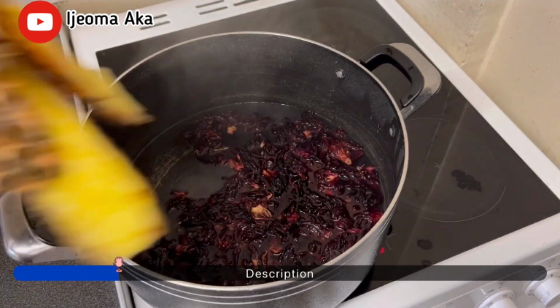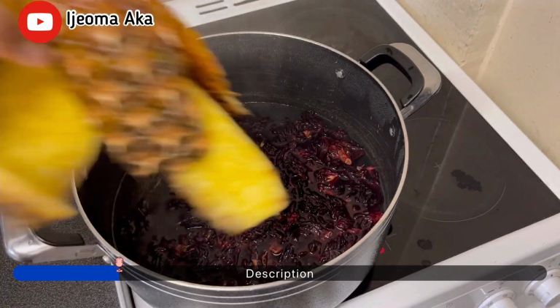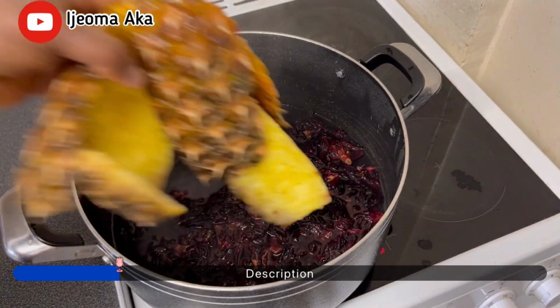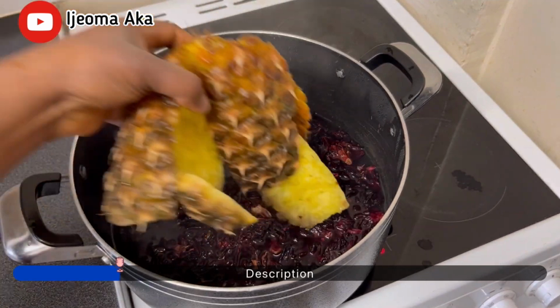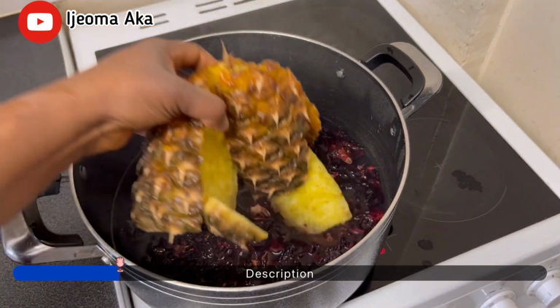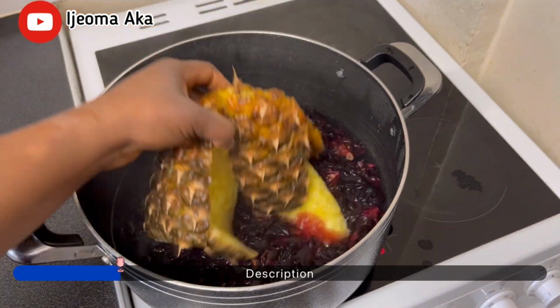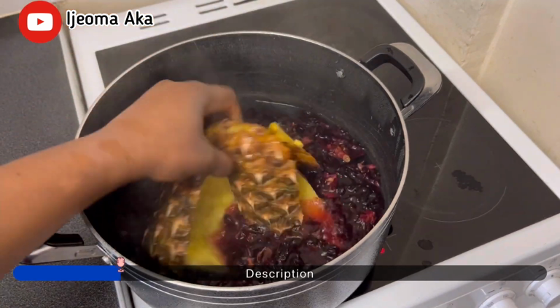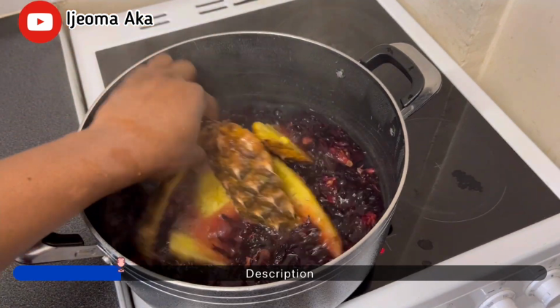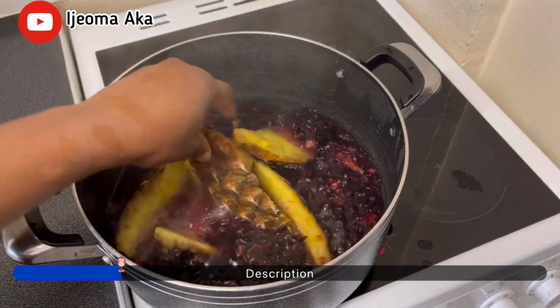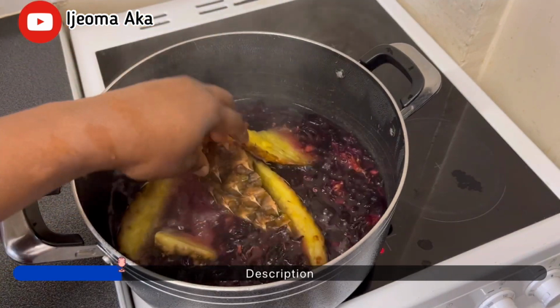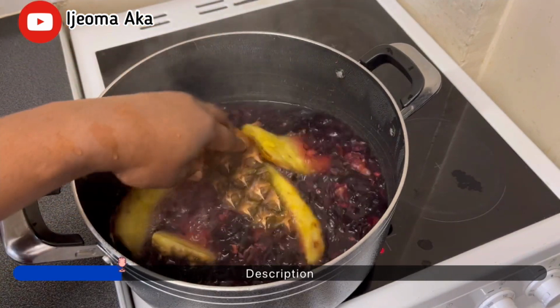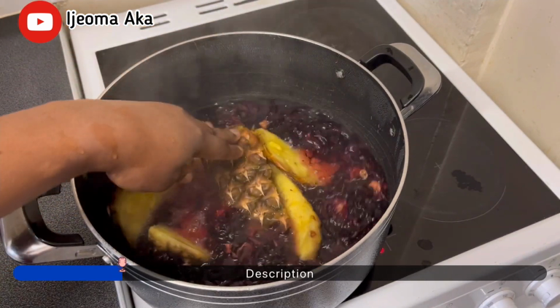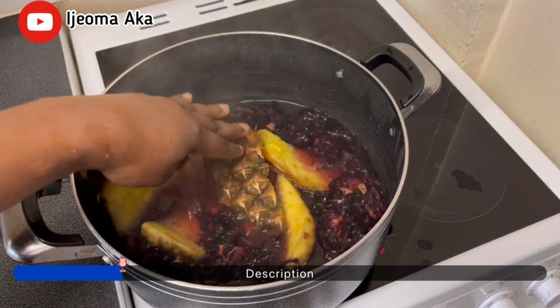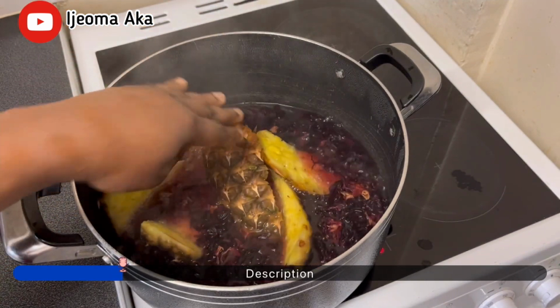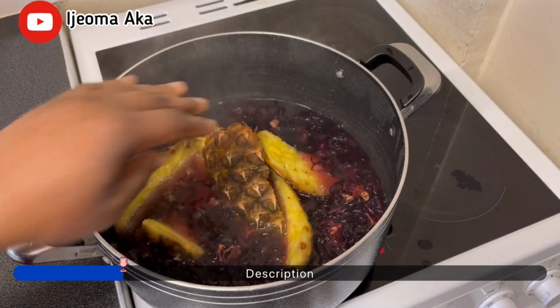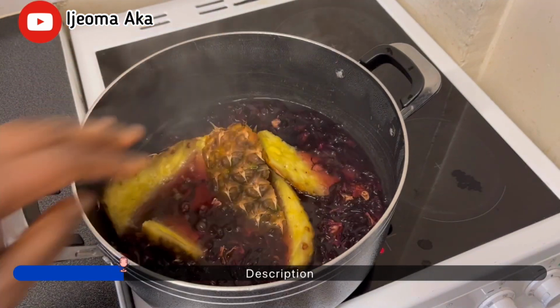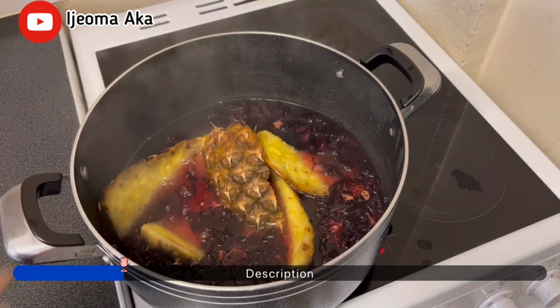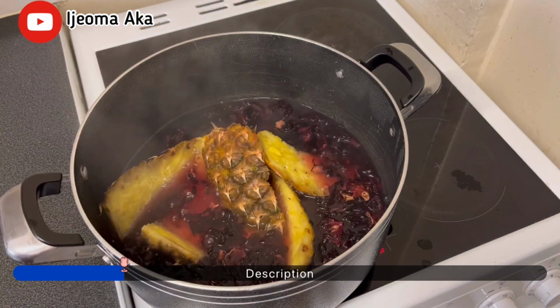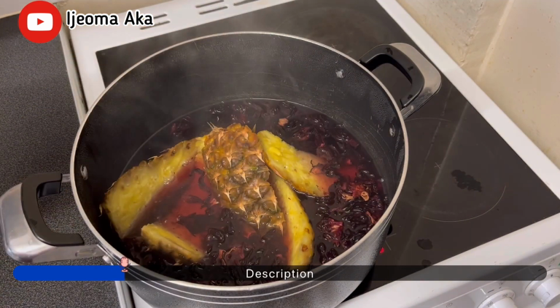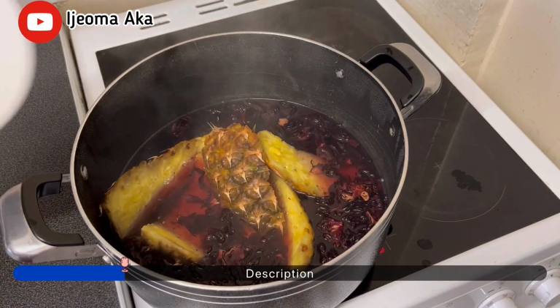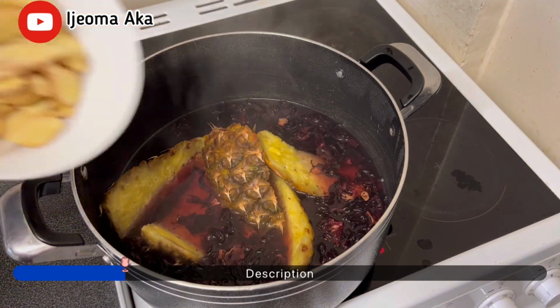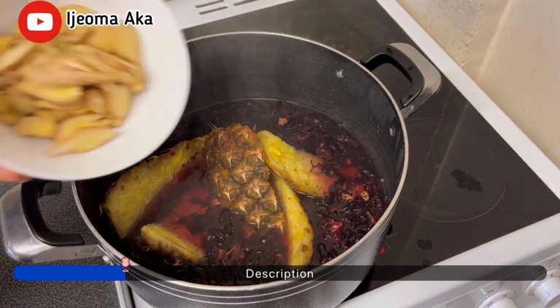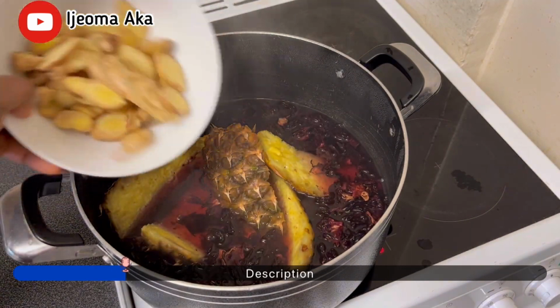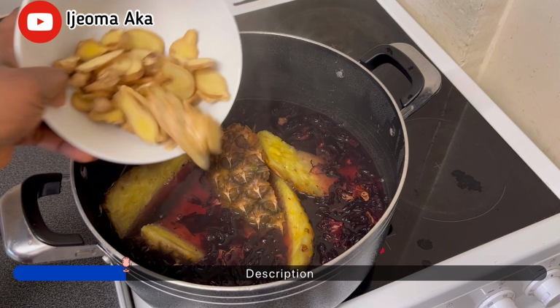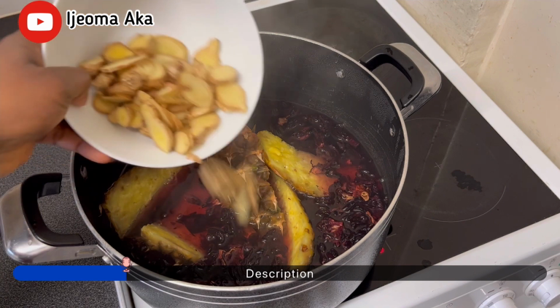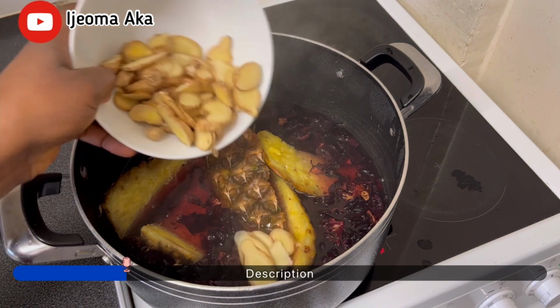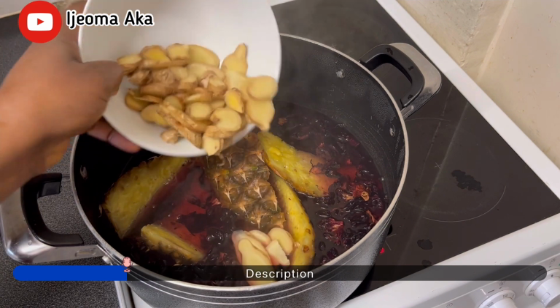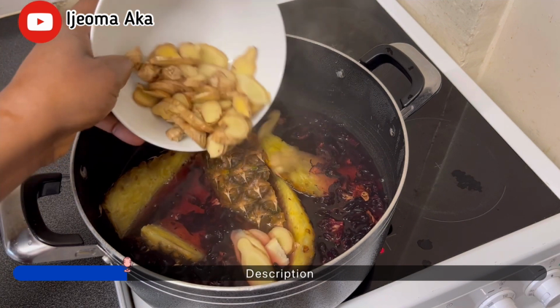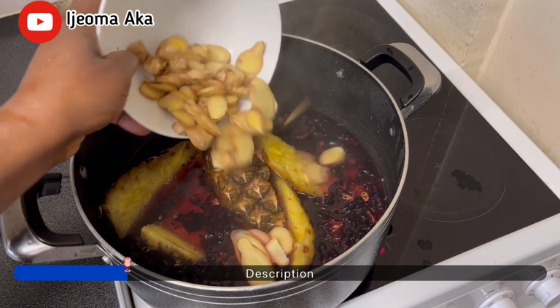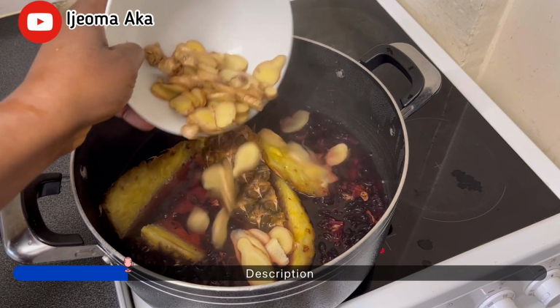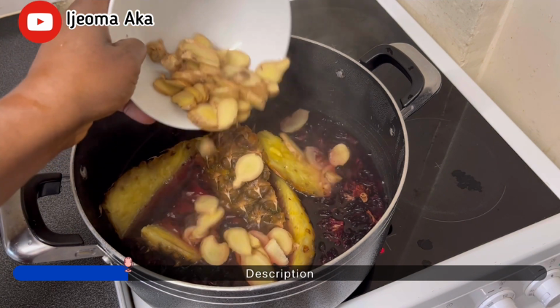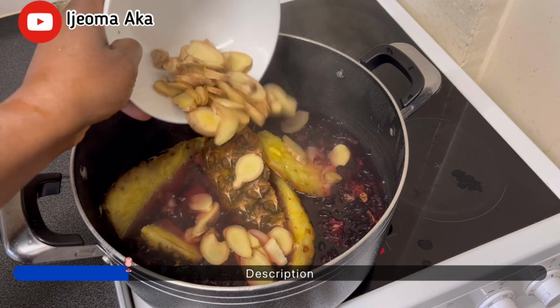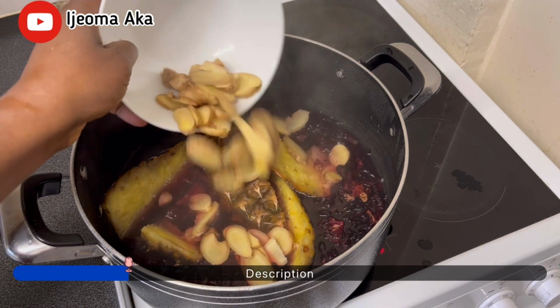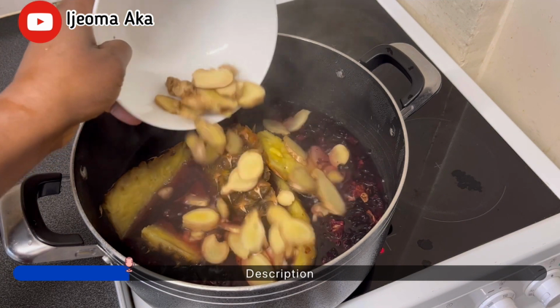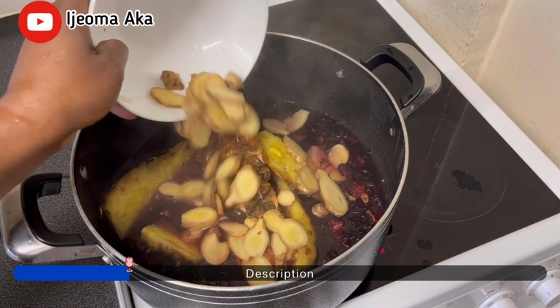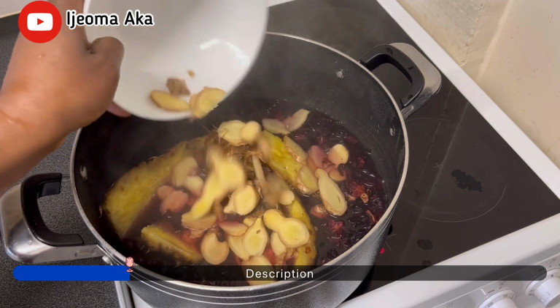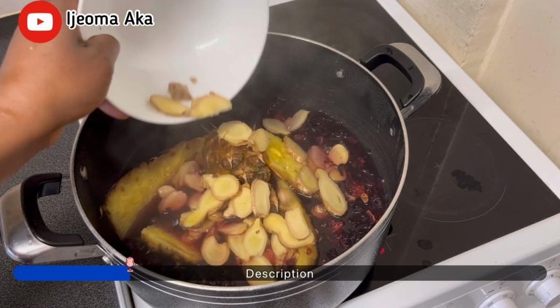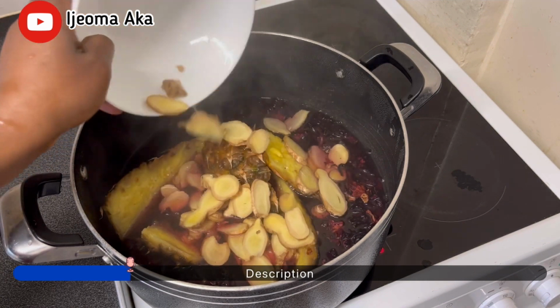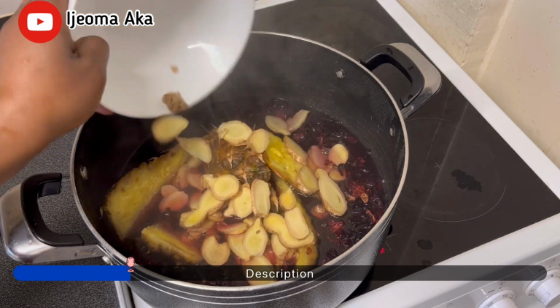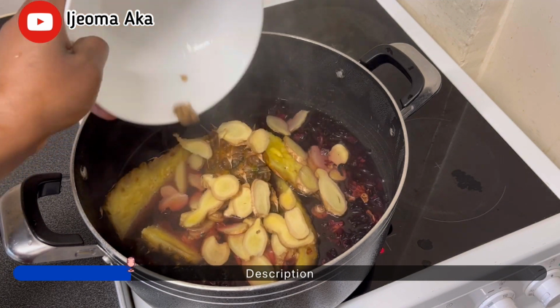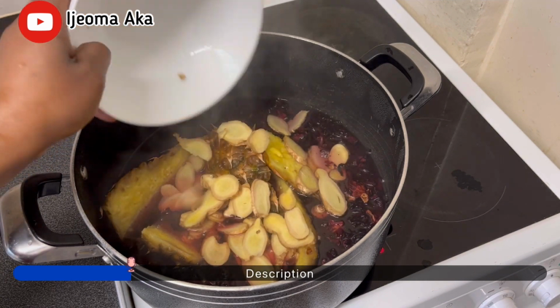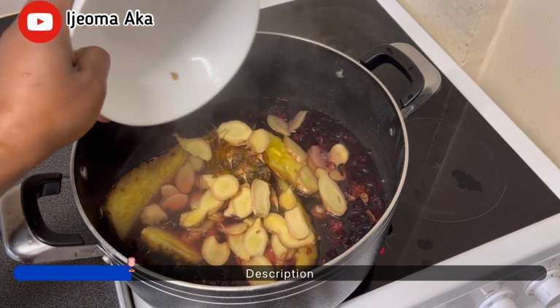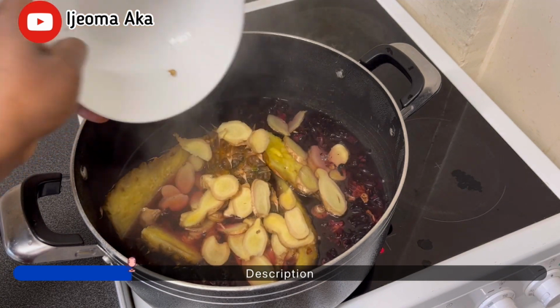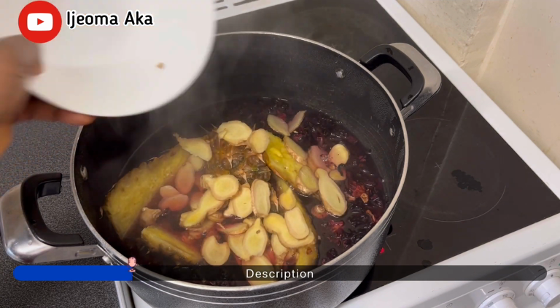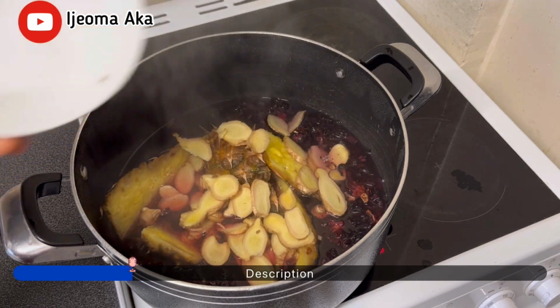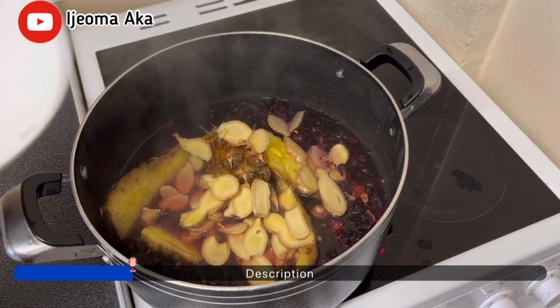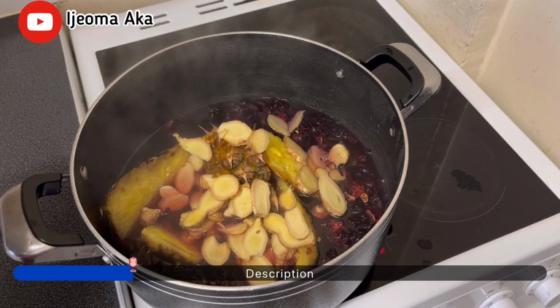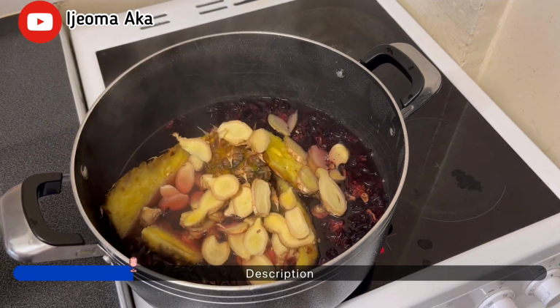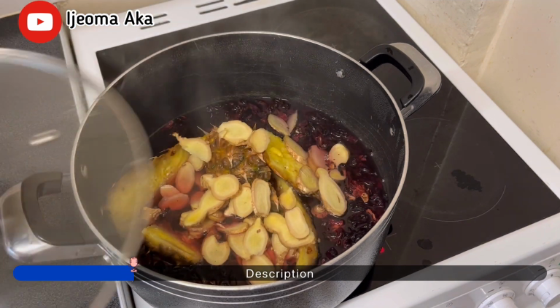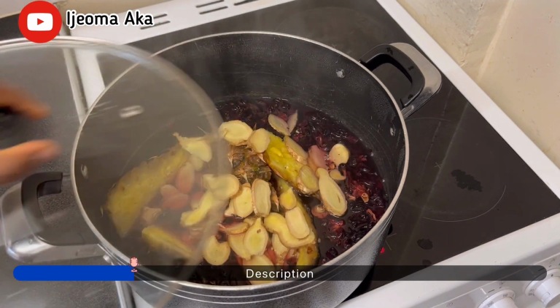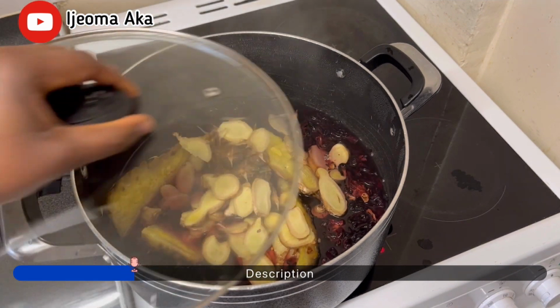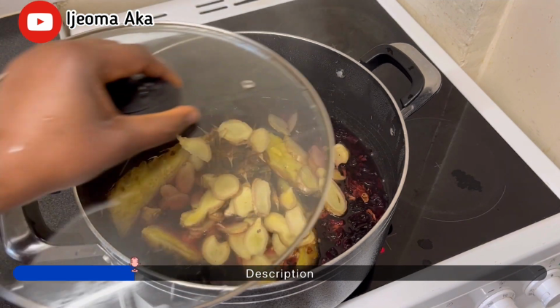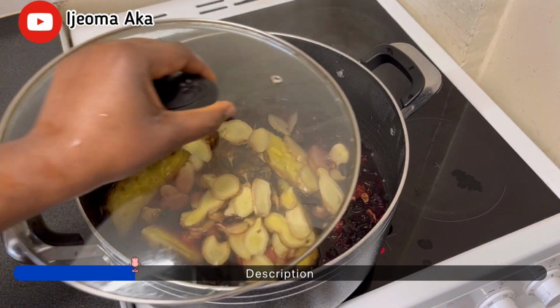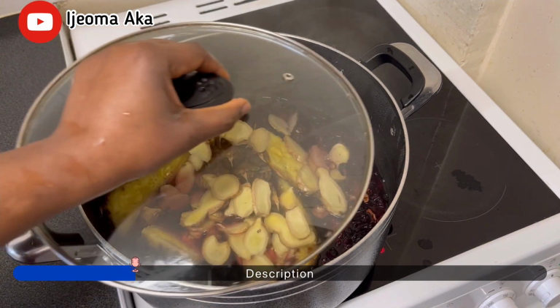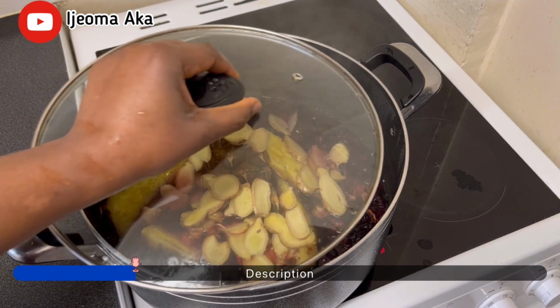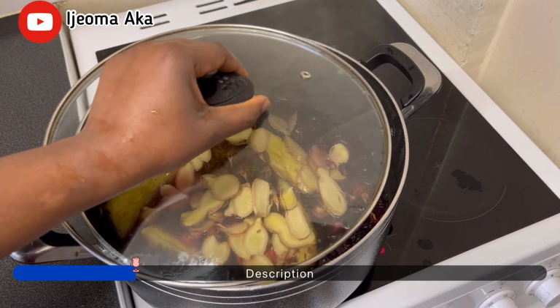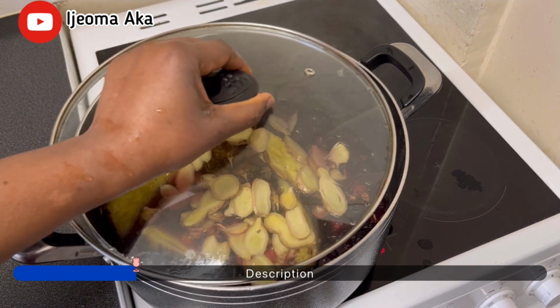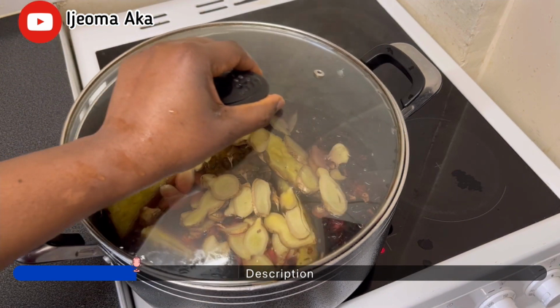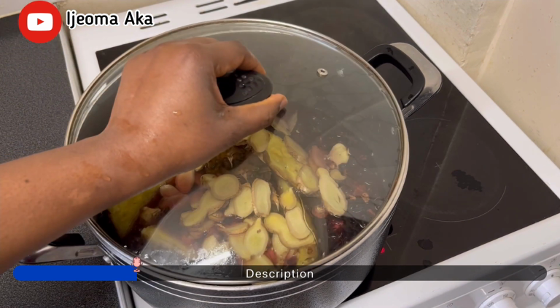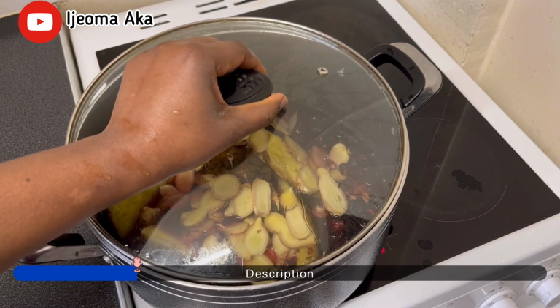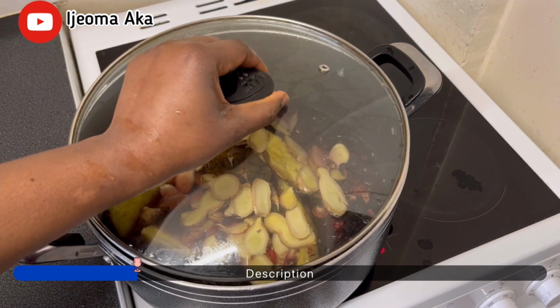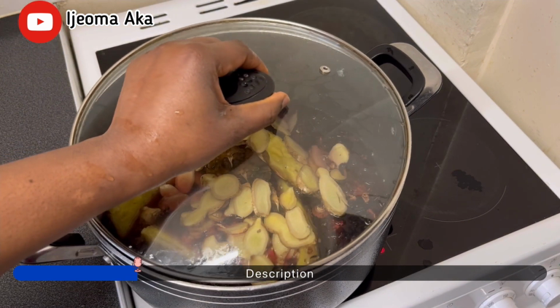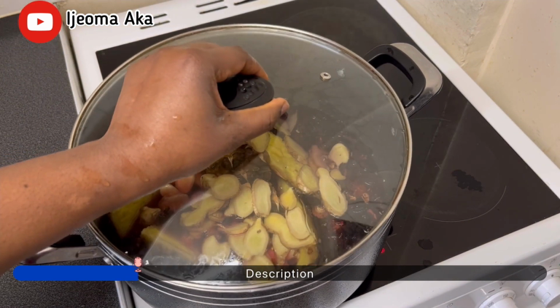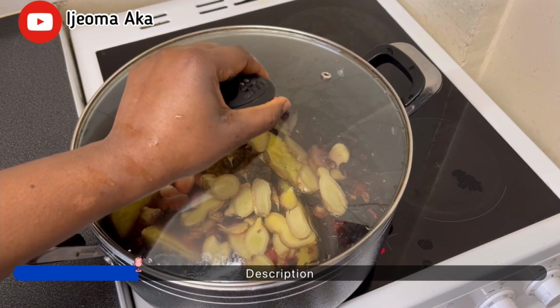Next, I'm going to add the pineapple back, and then add my ginger, and cover it to boil for 15 minutes.